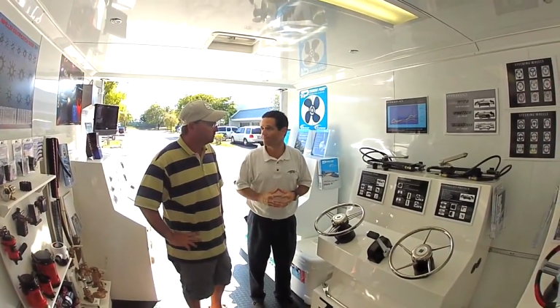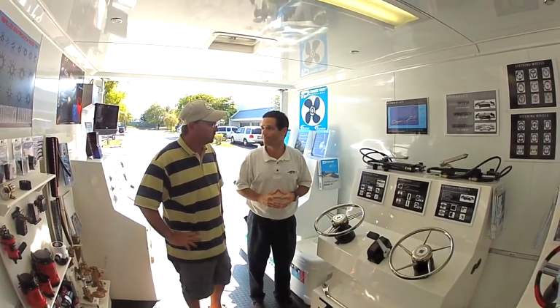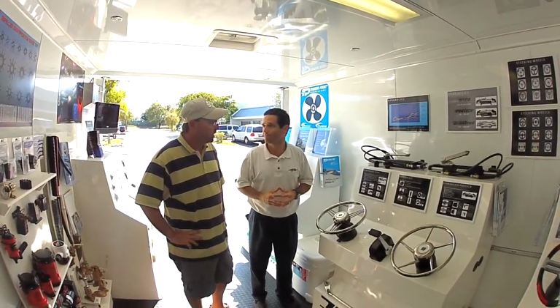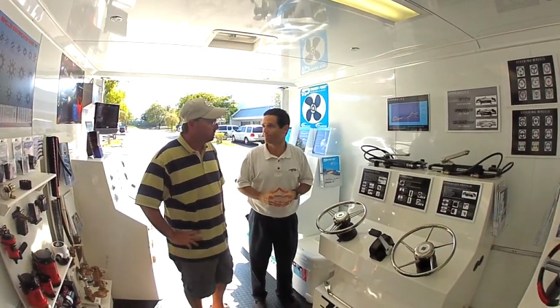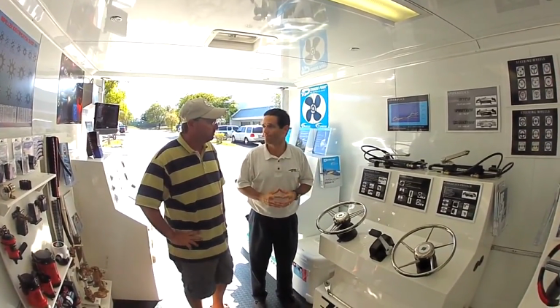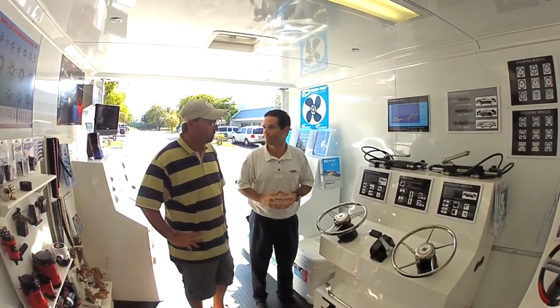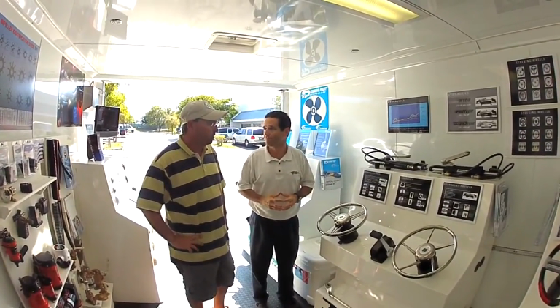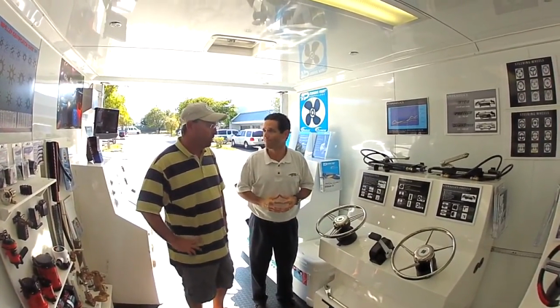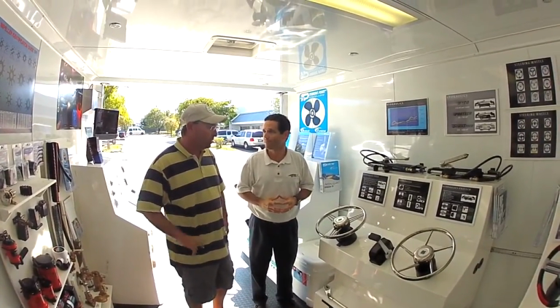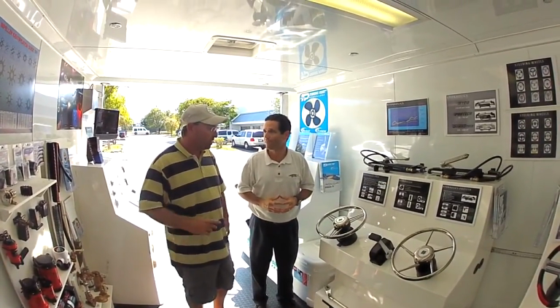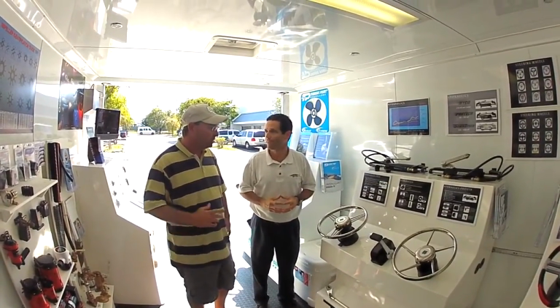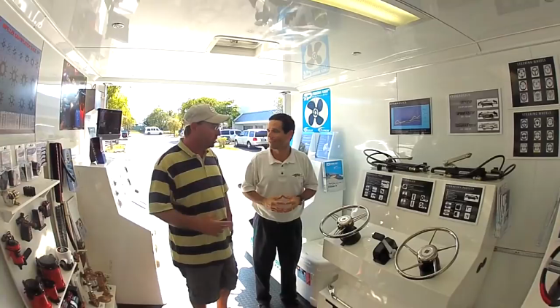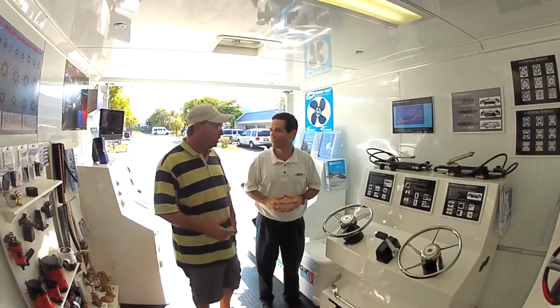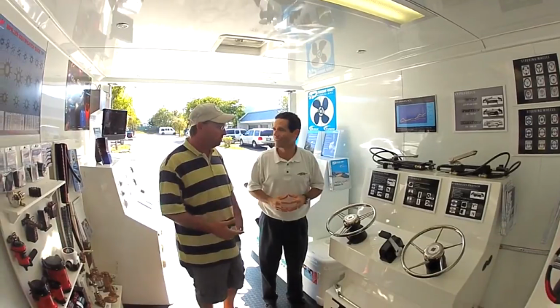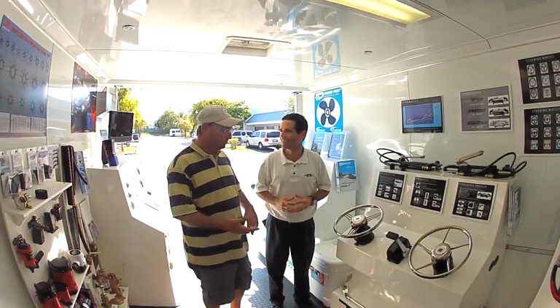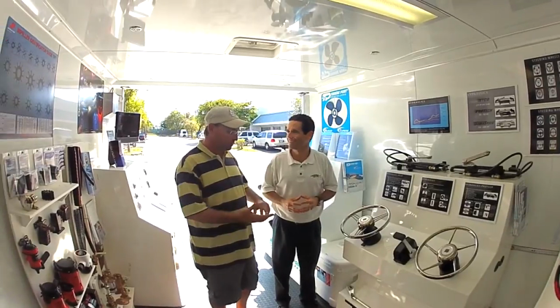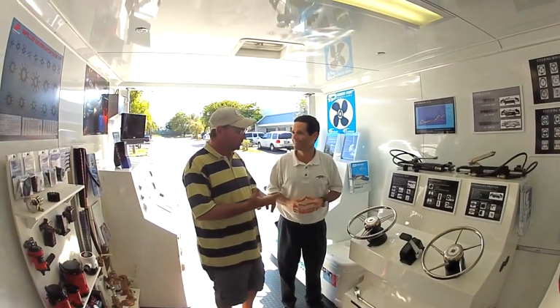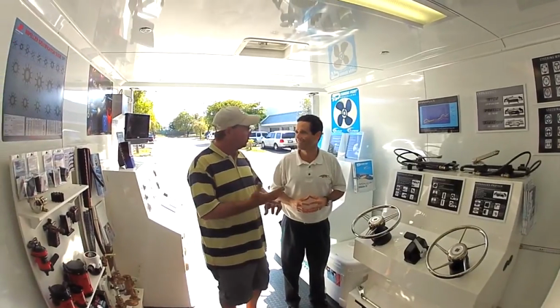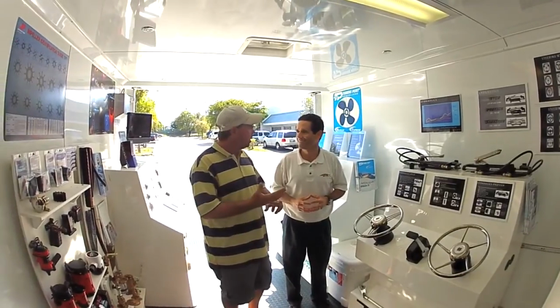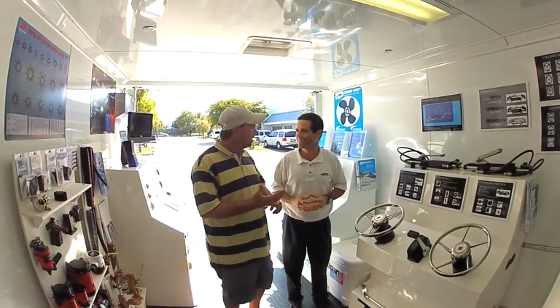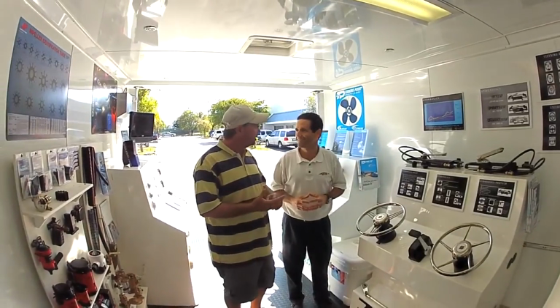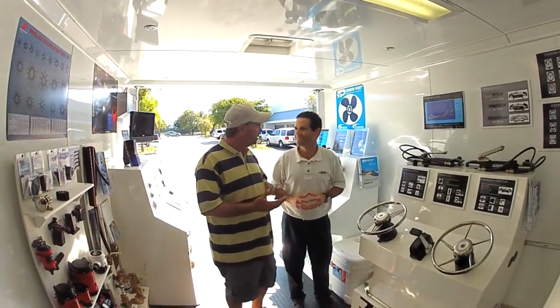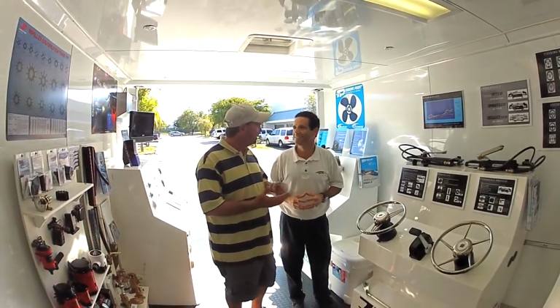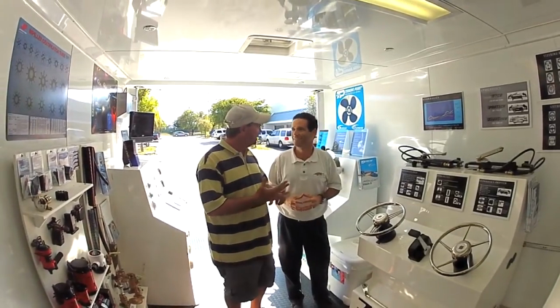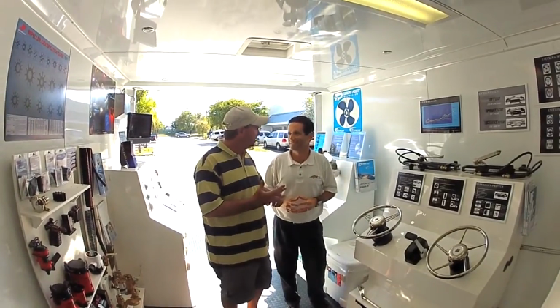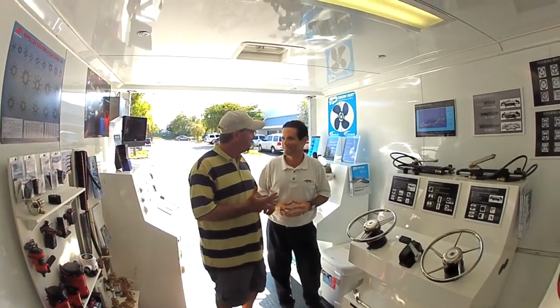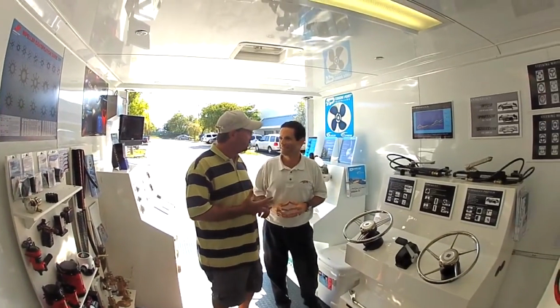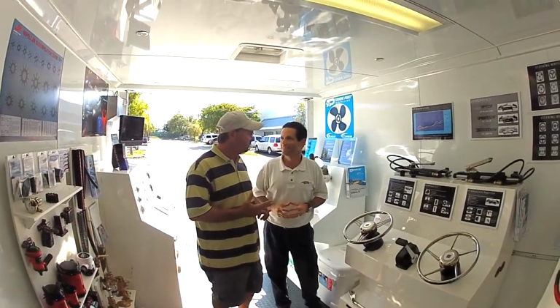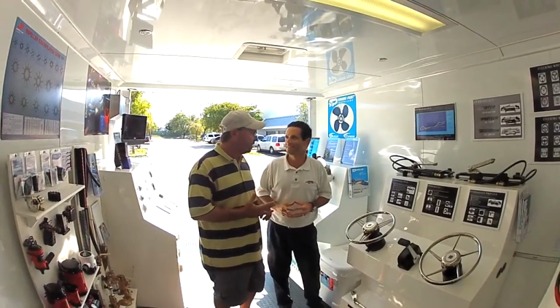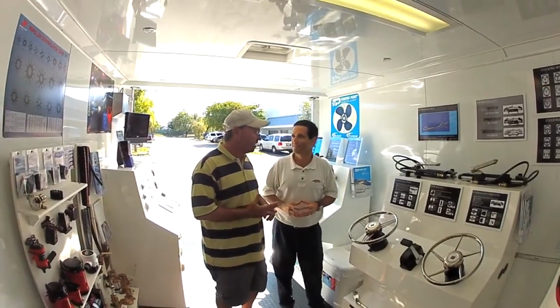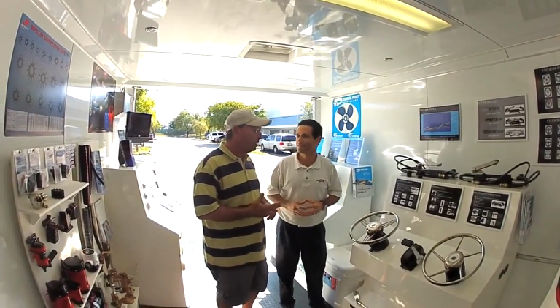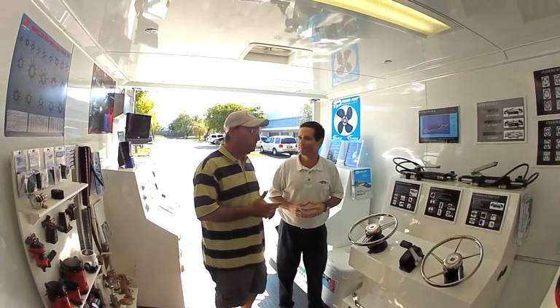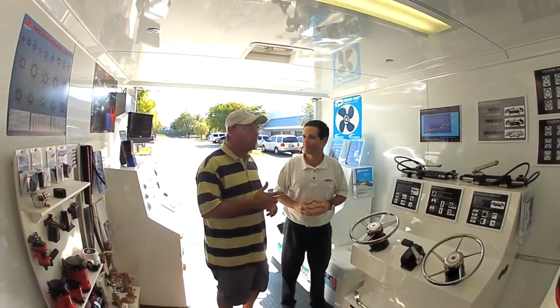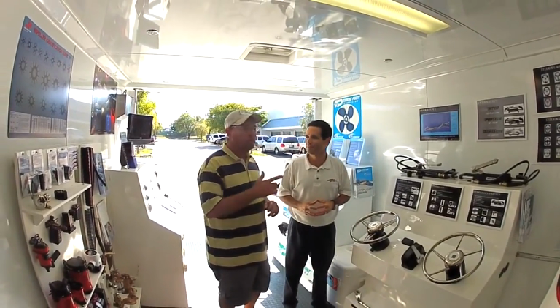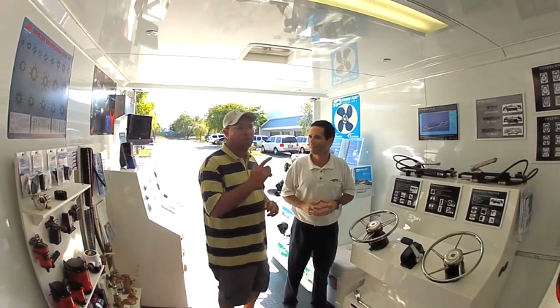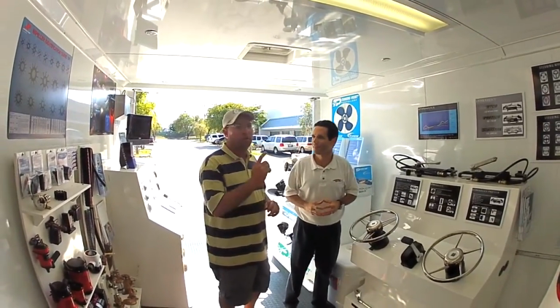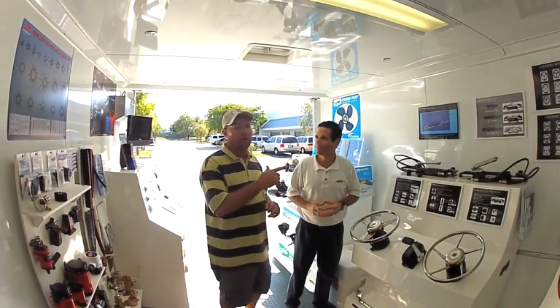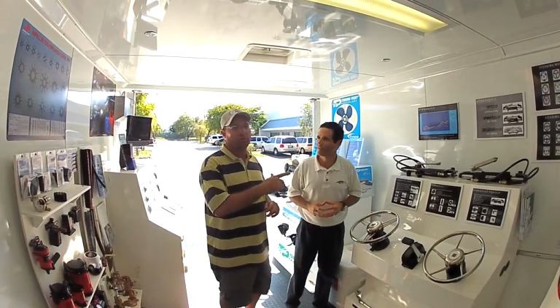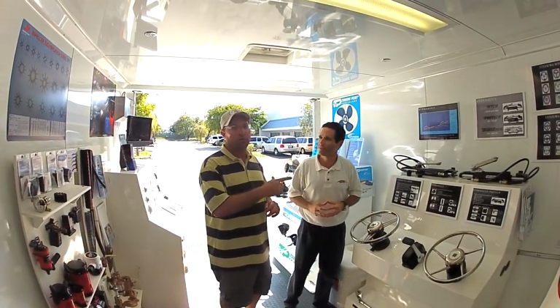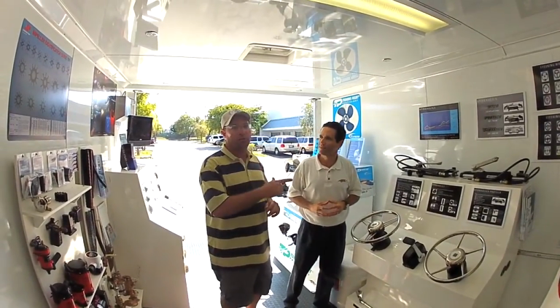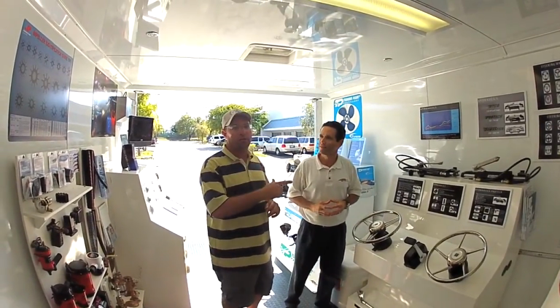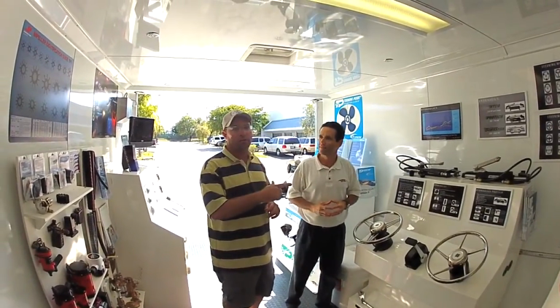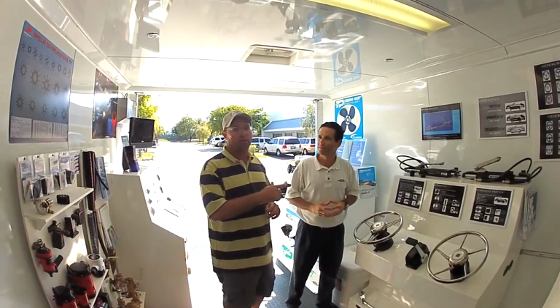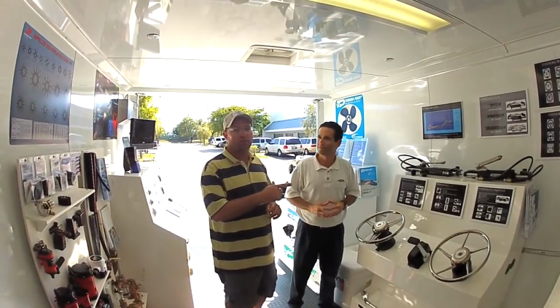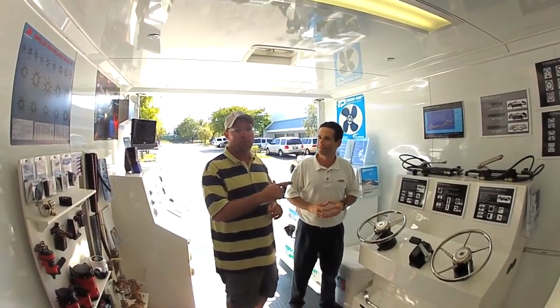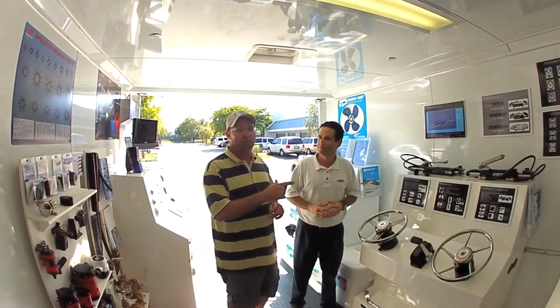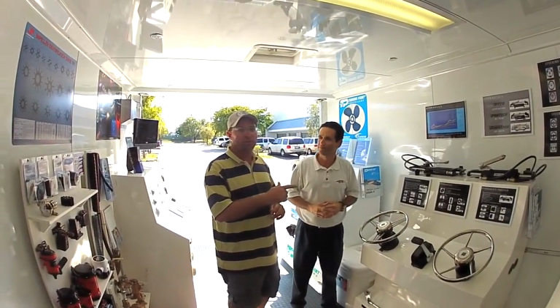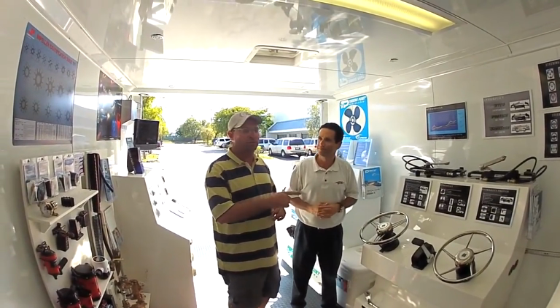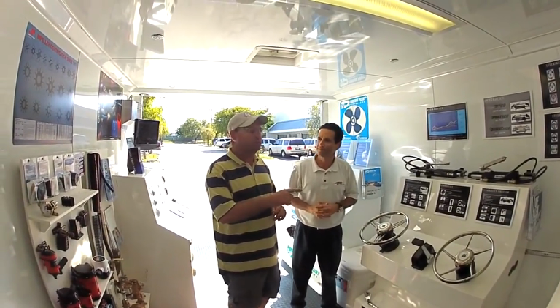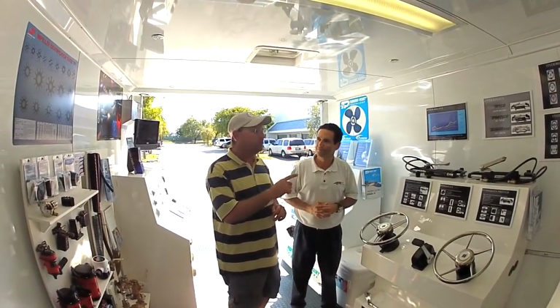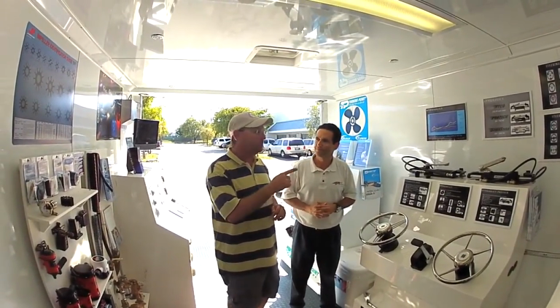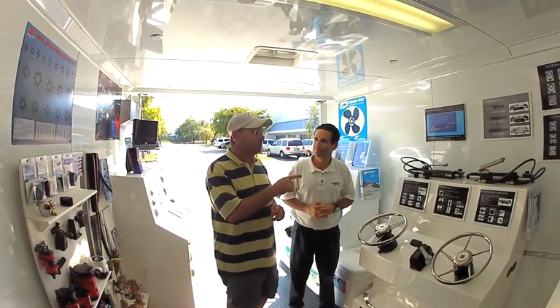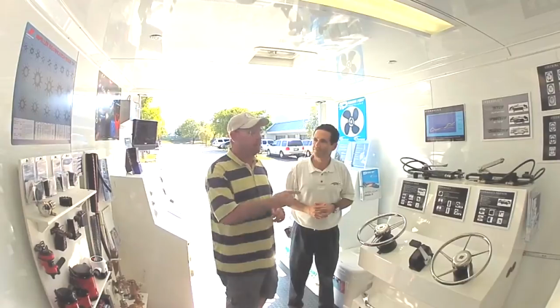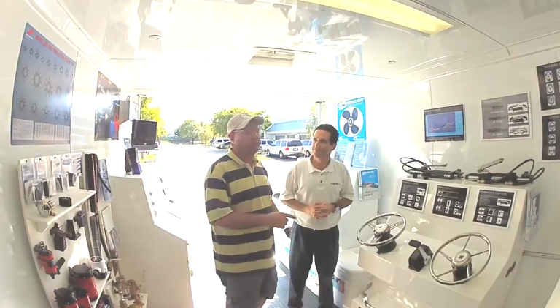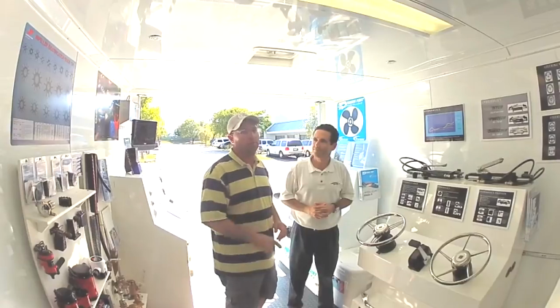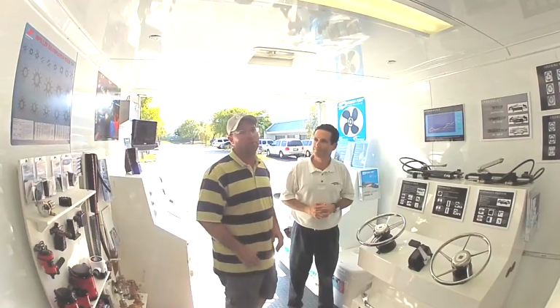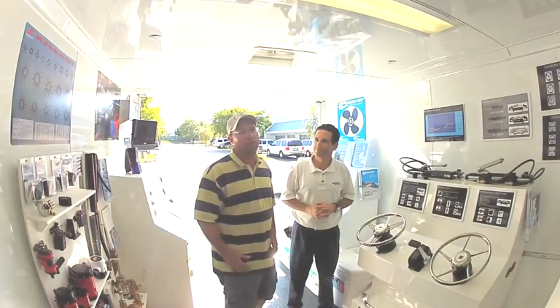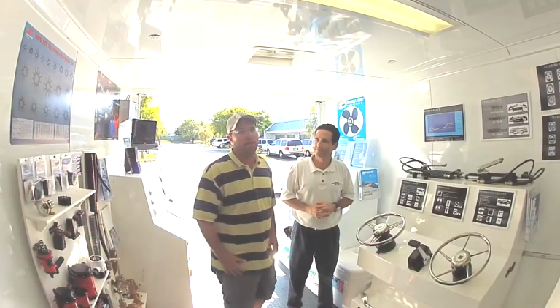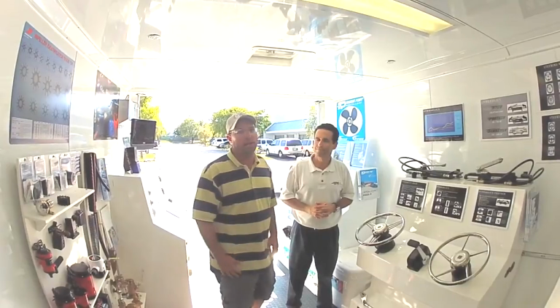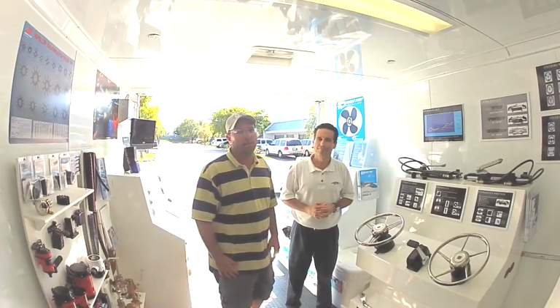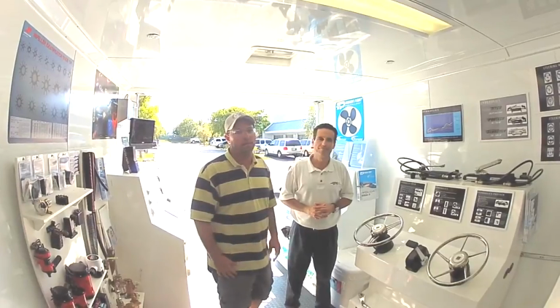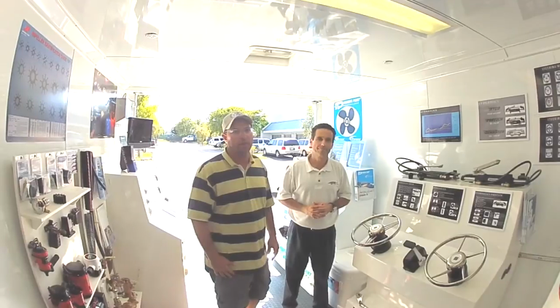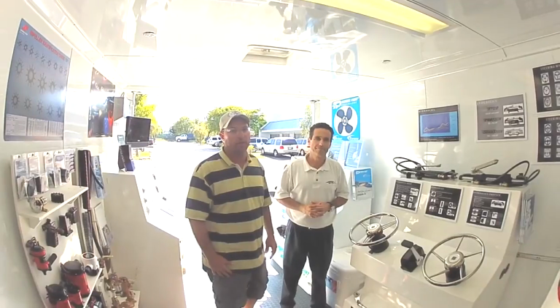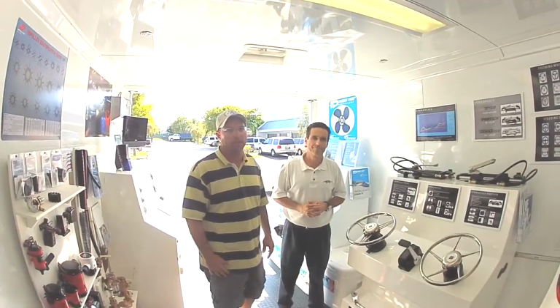Great. So in a nutshell, good quality, easy to install. If you guys are looking at steering systems, make sure you check out U-Flex.